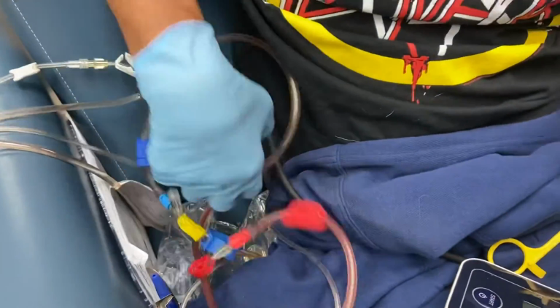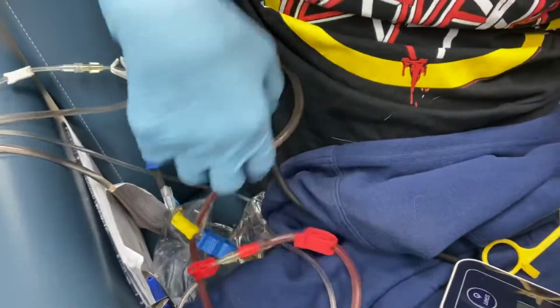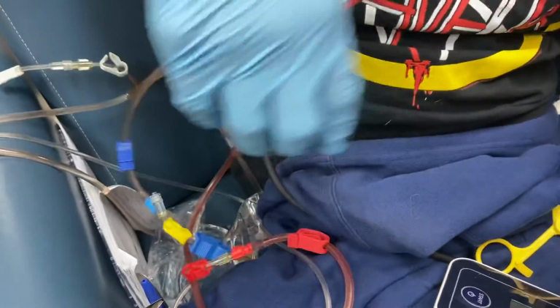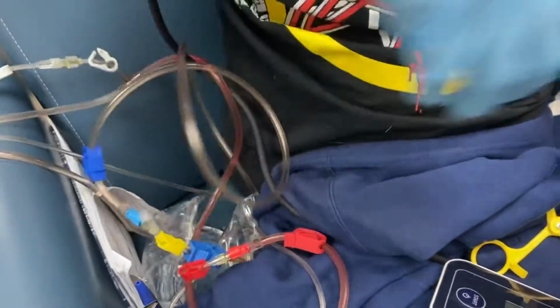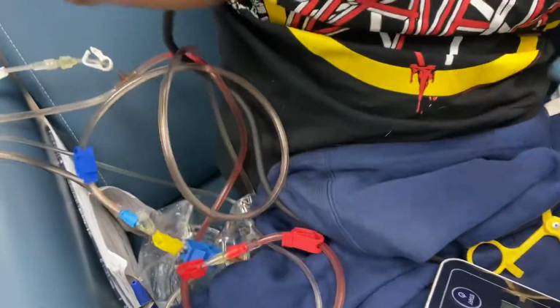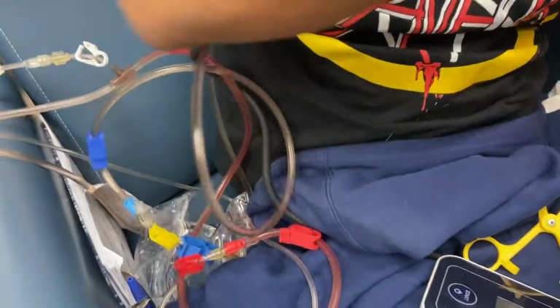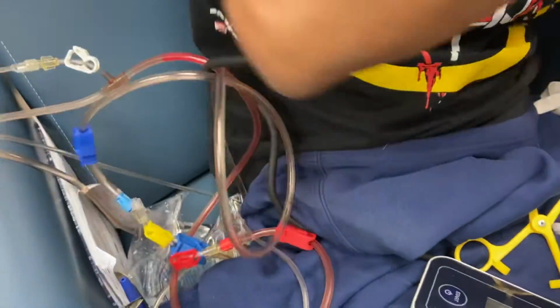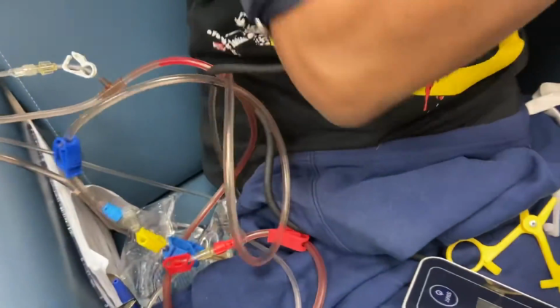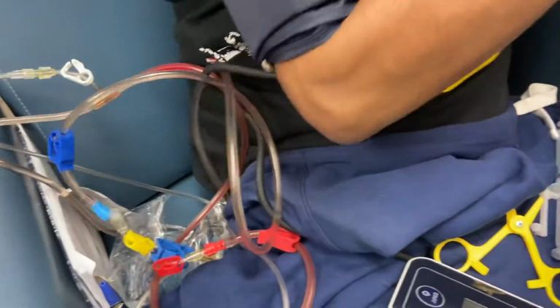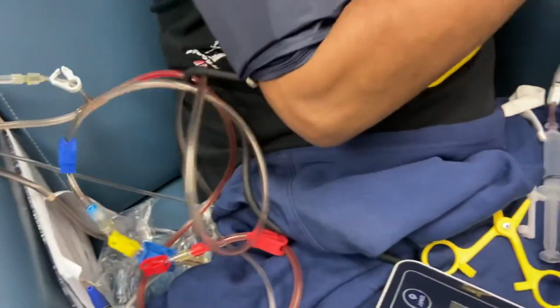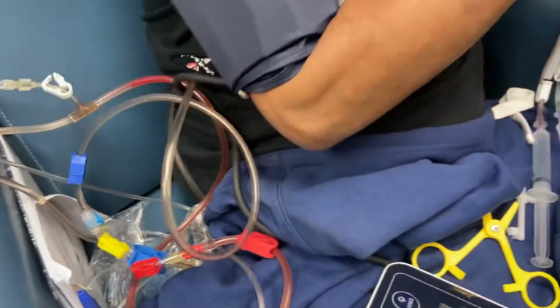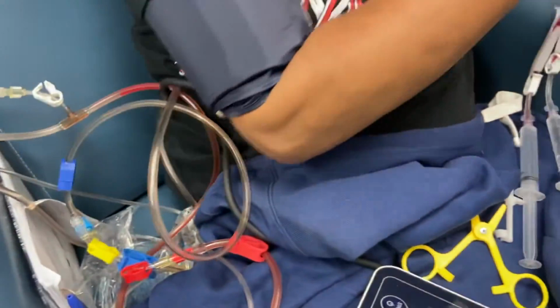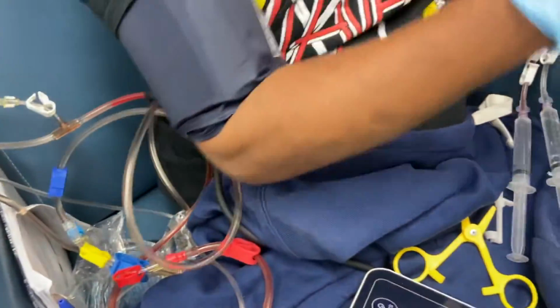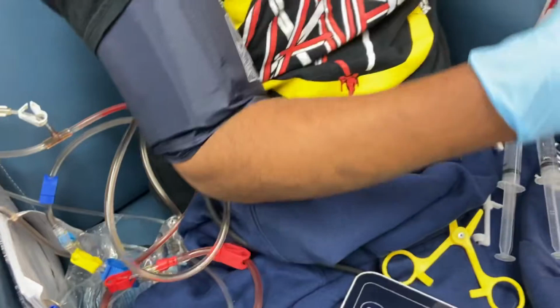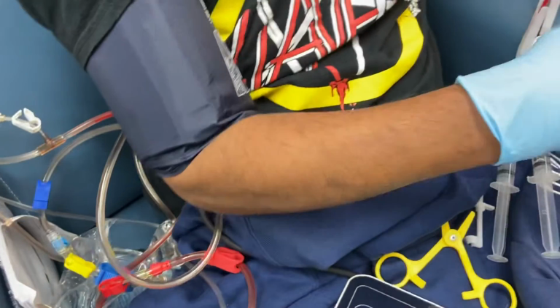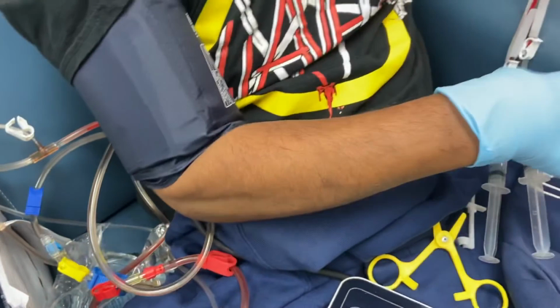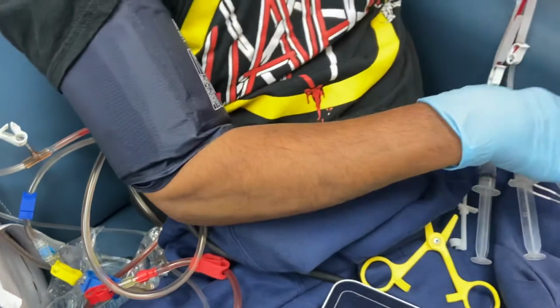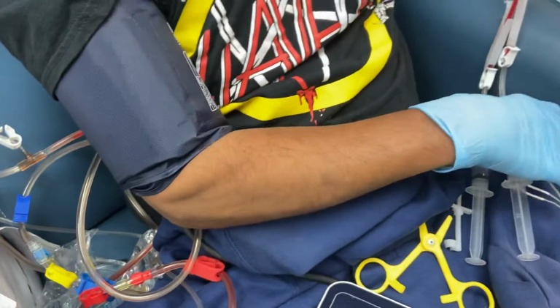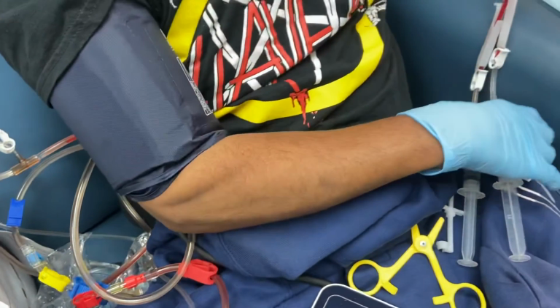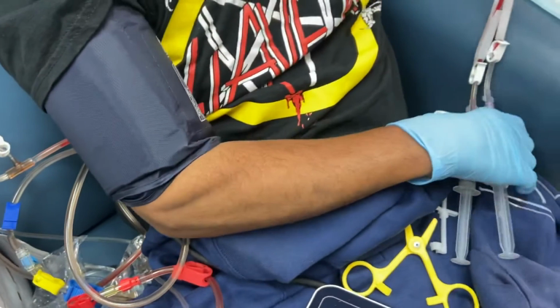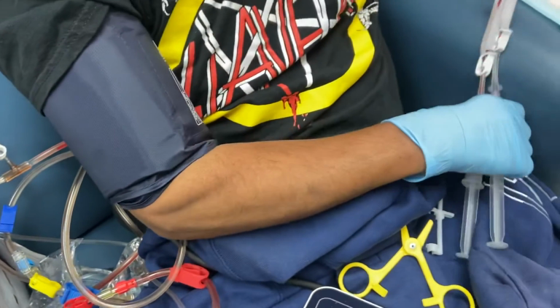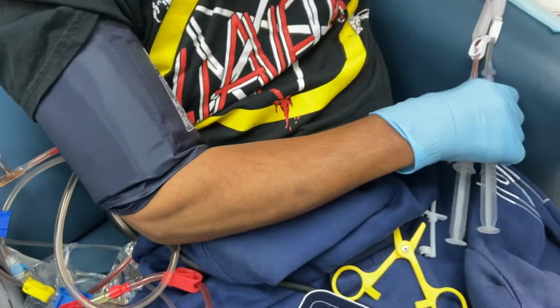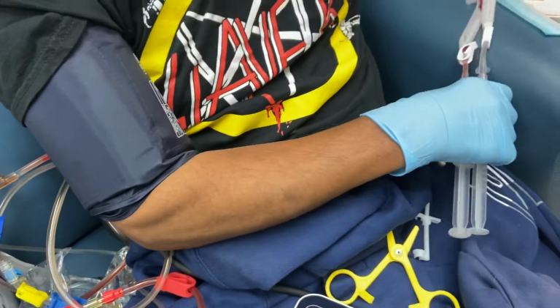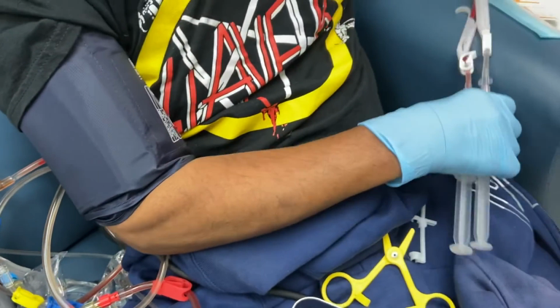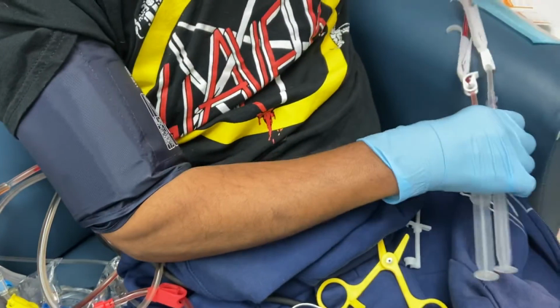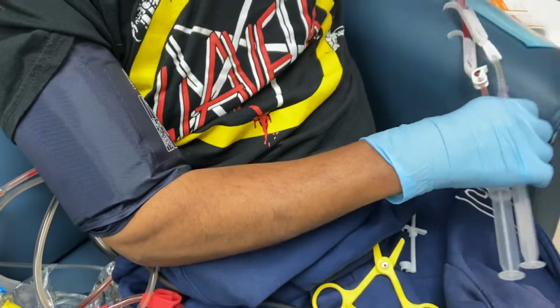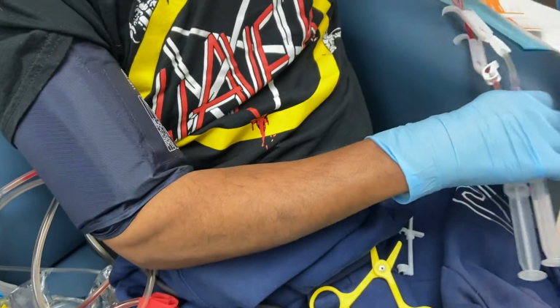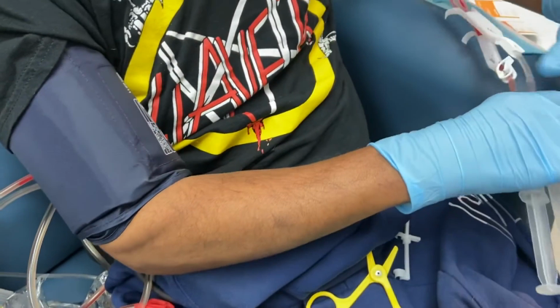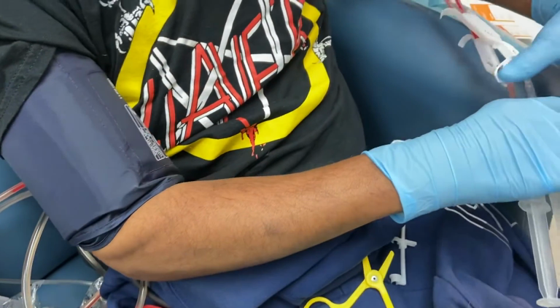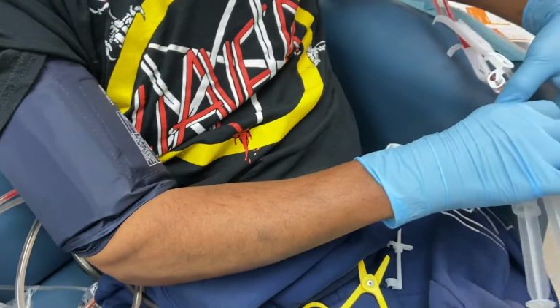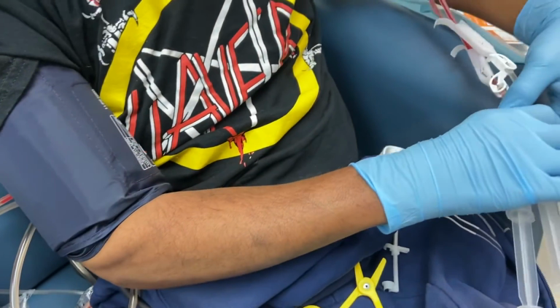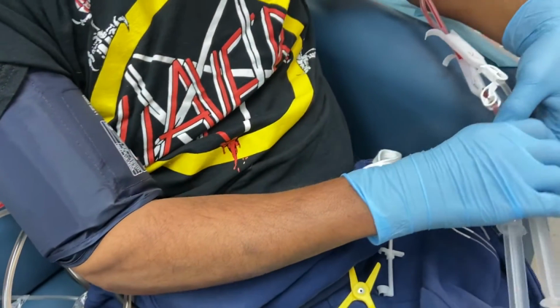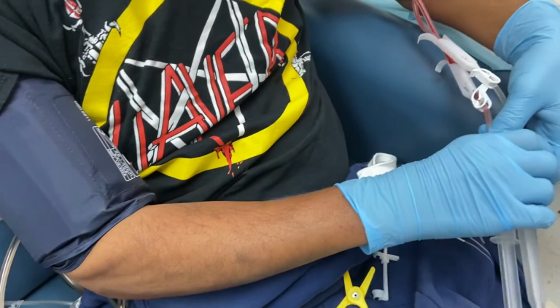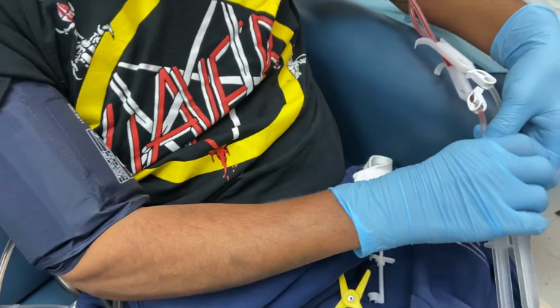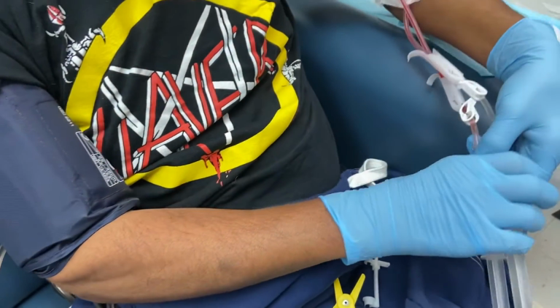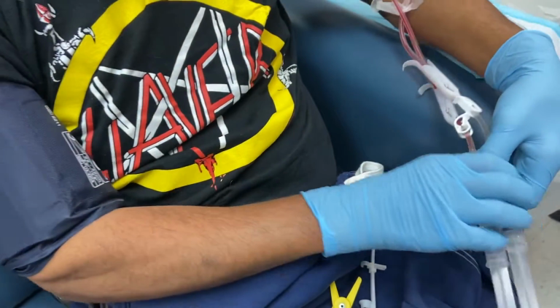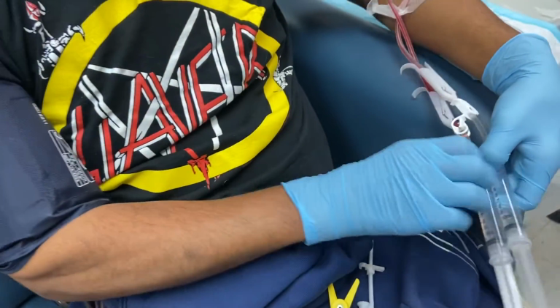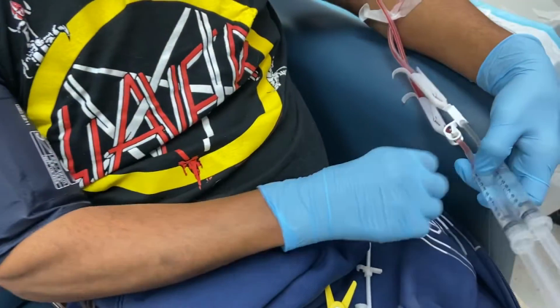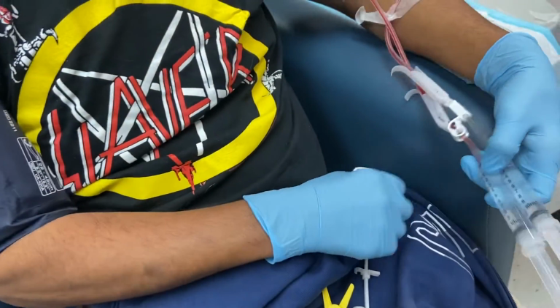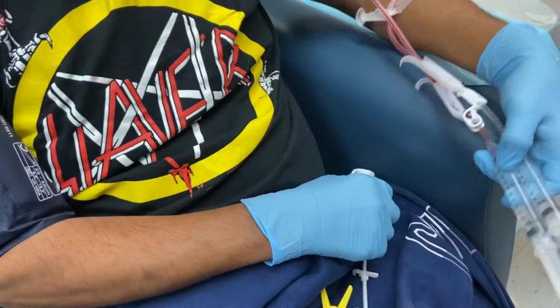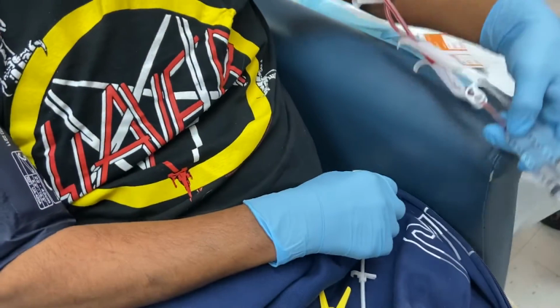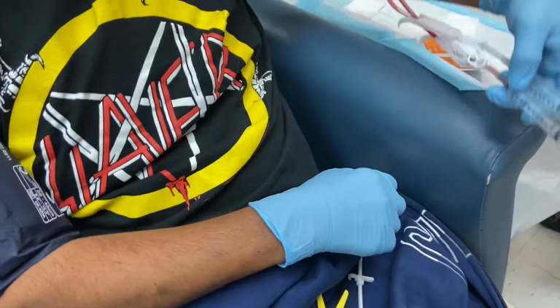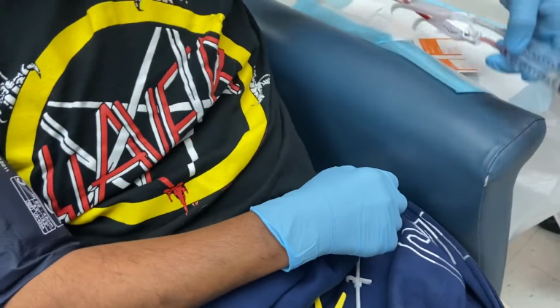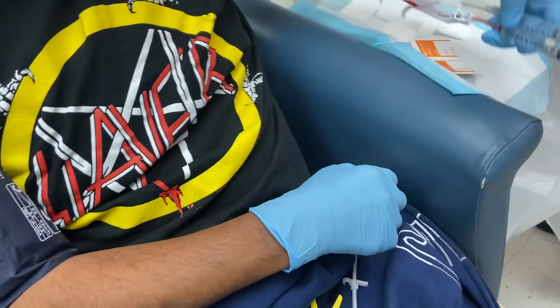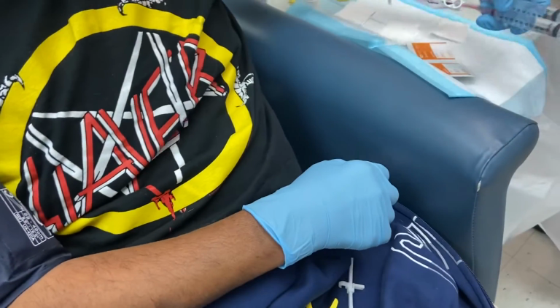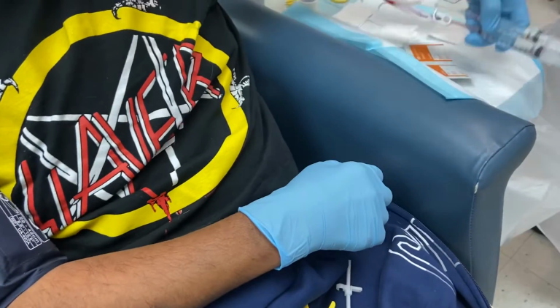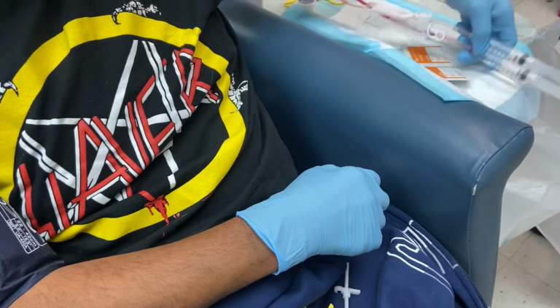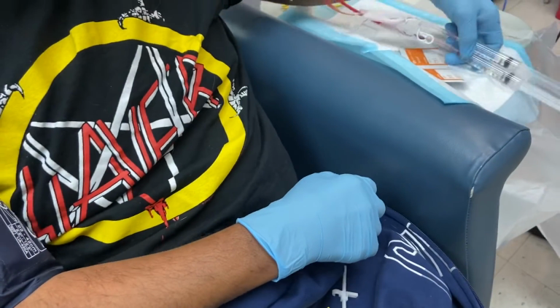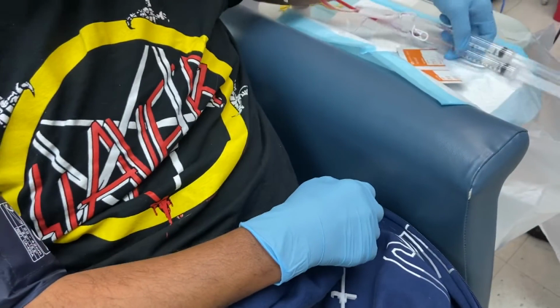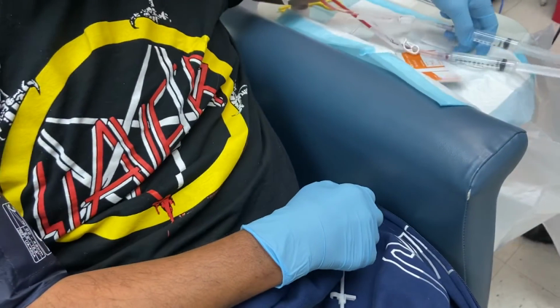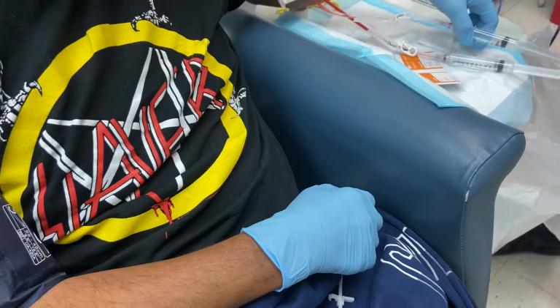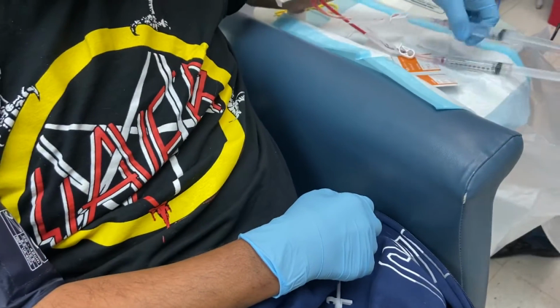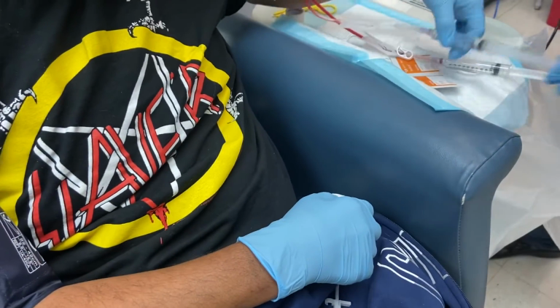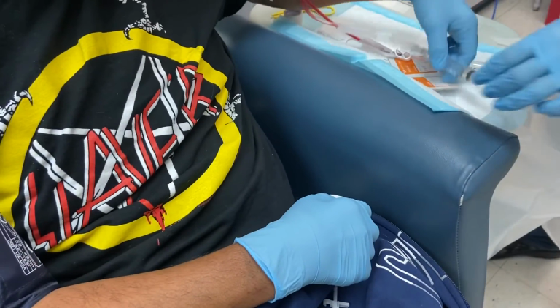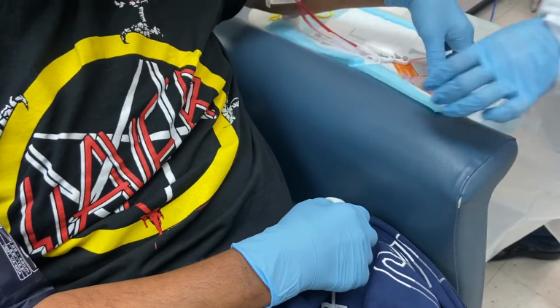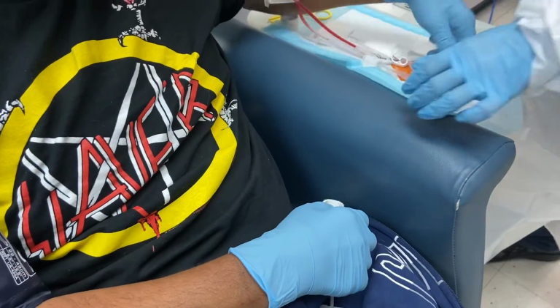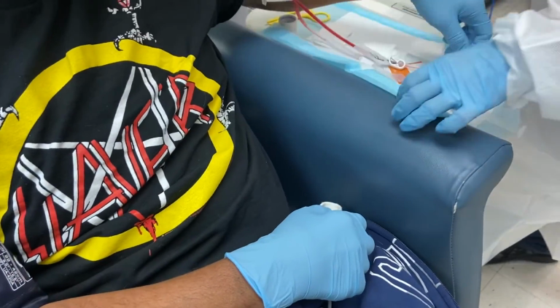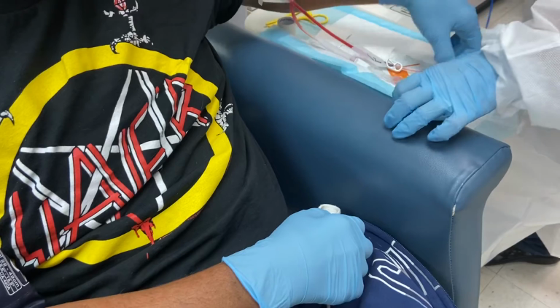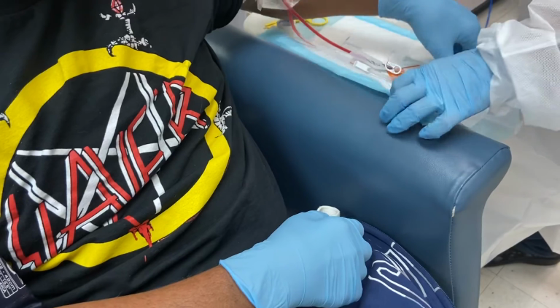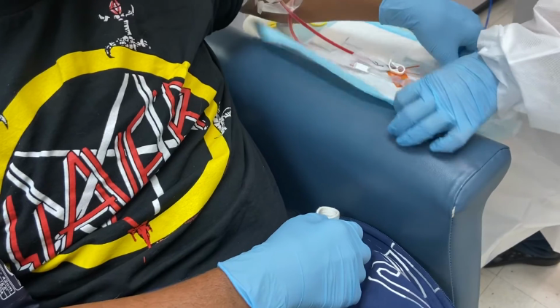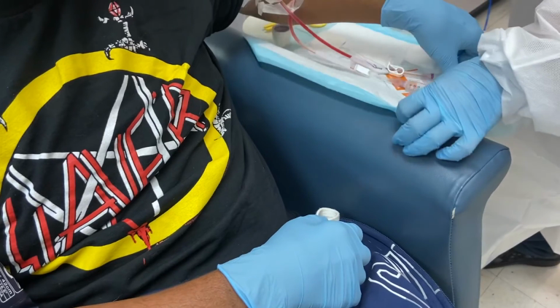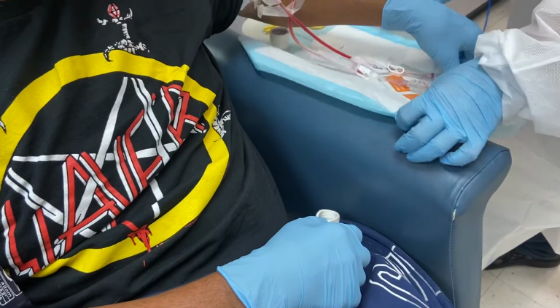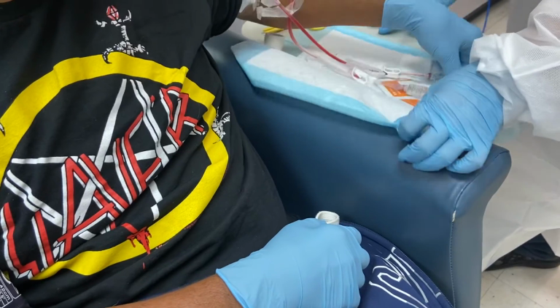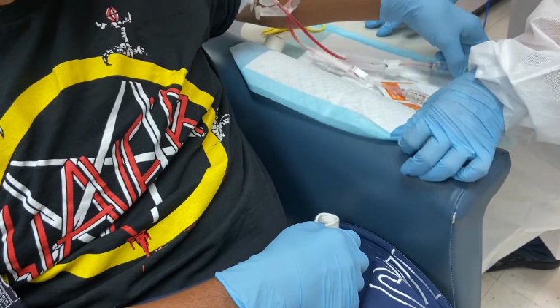So that's how you return your blood by closed system or emergency rinse back.